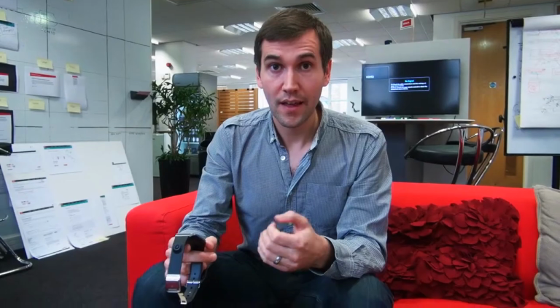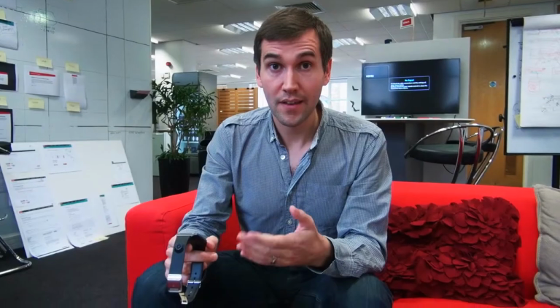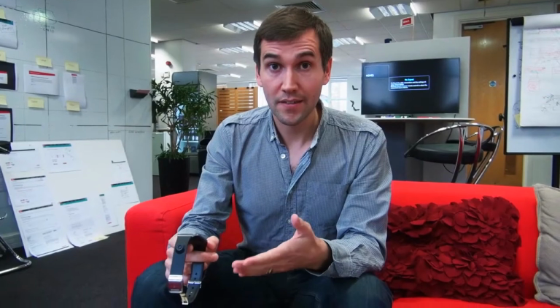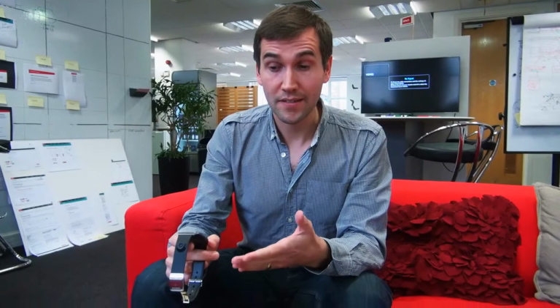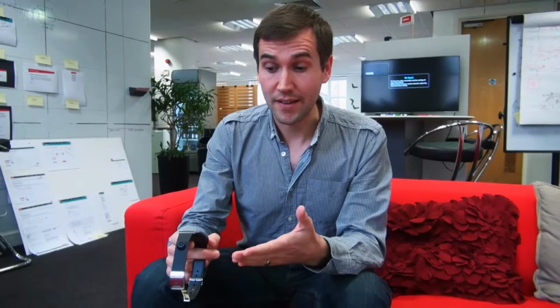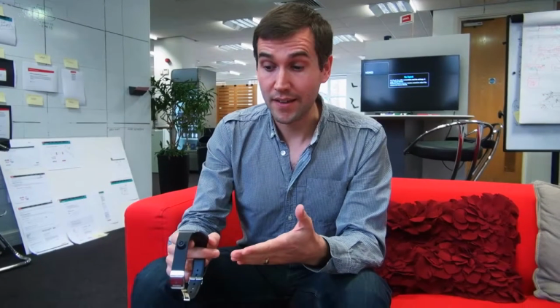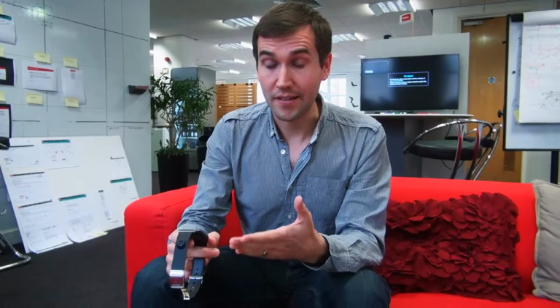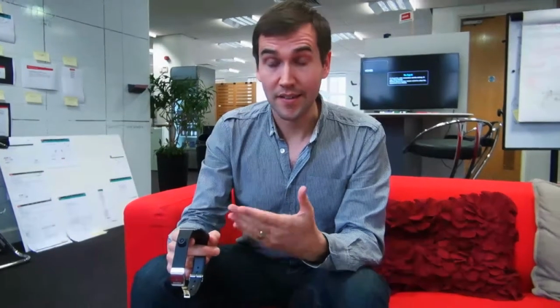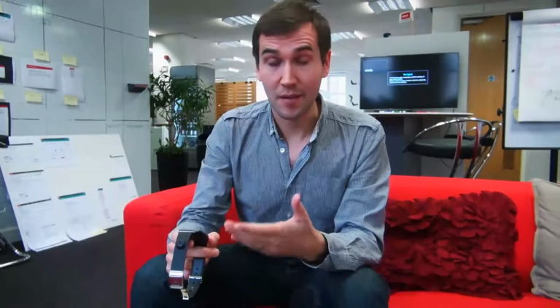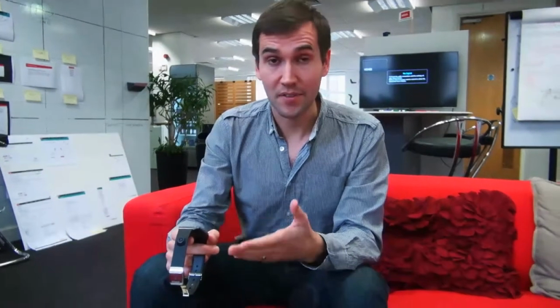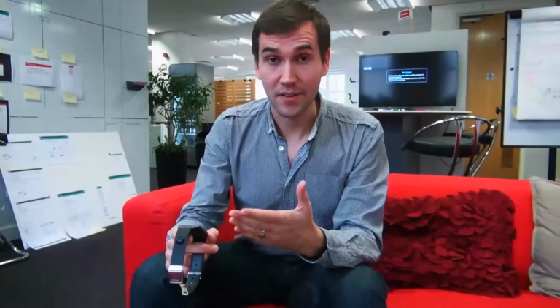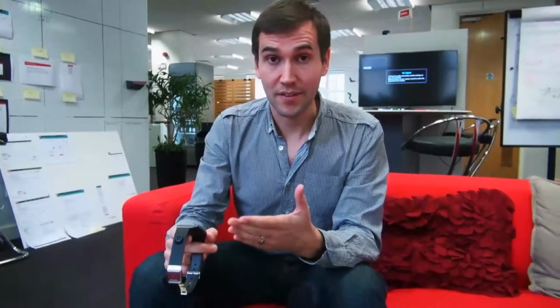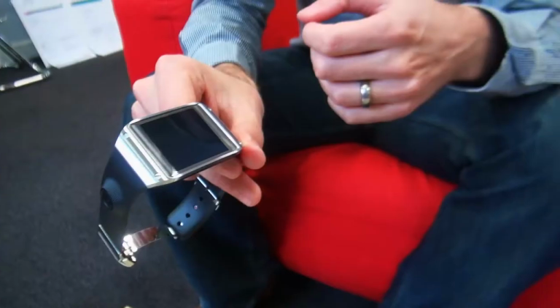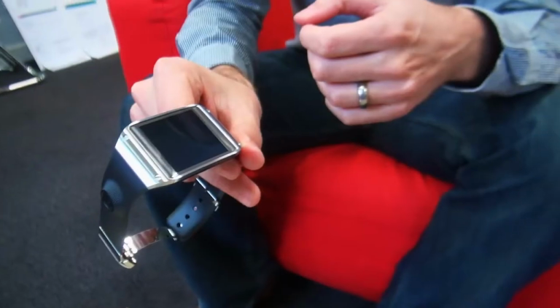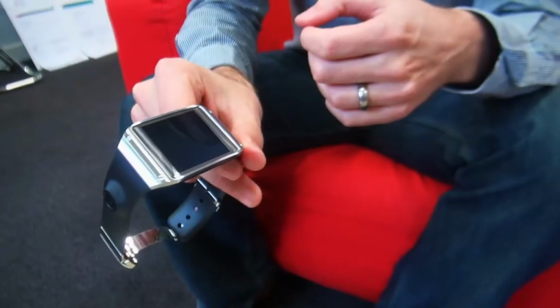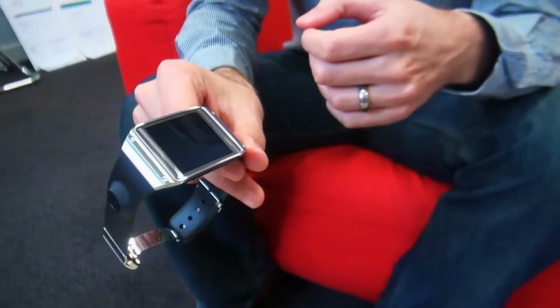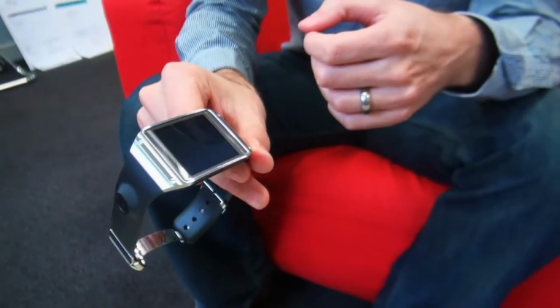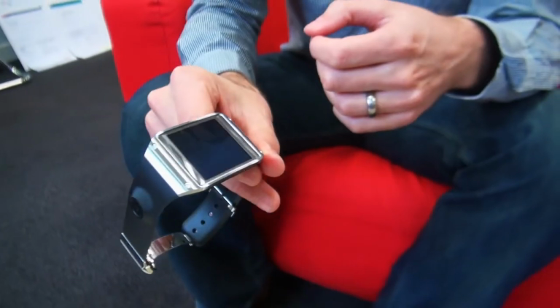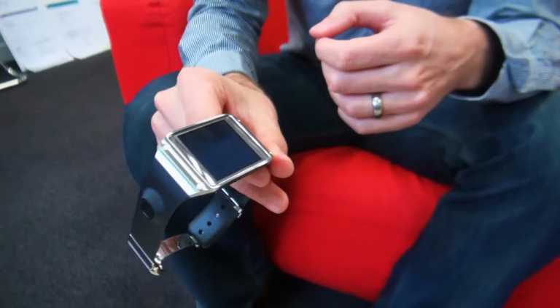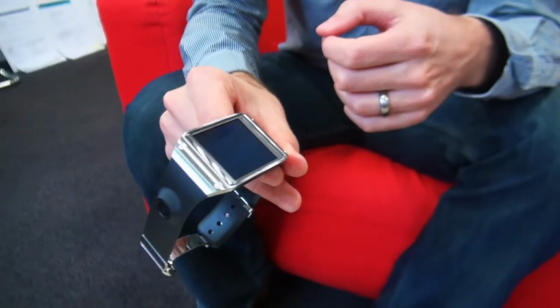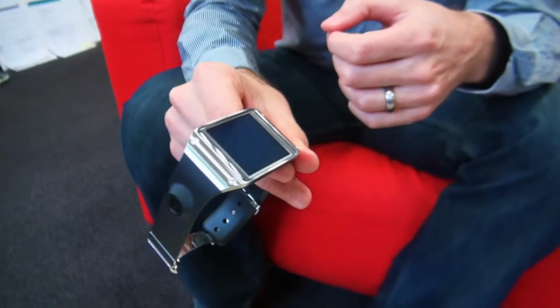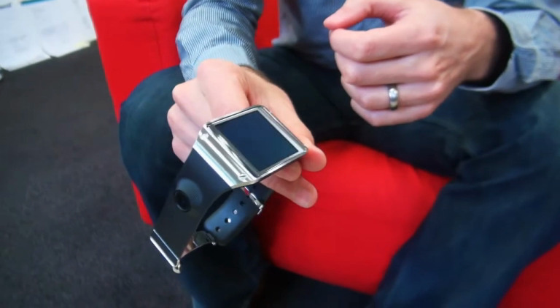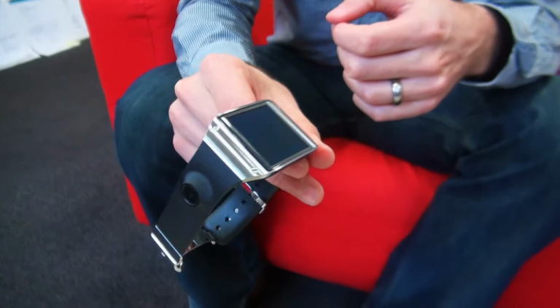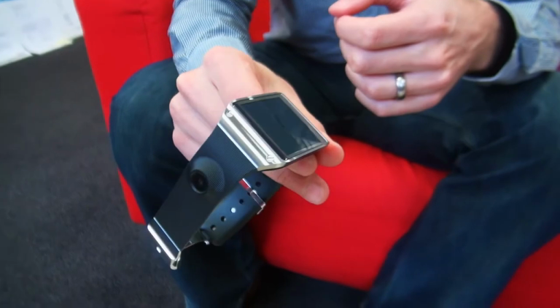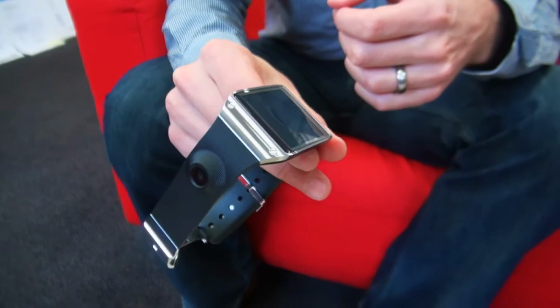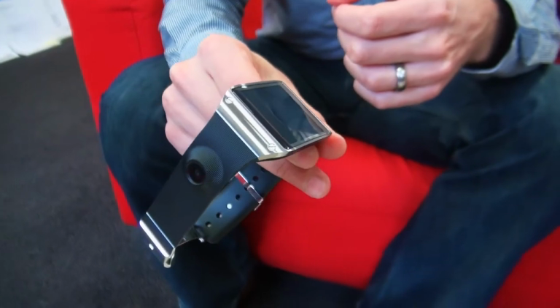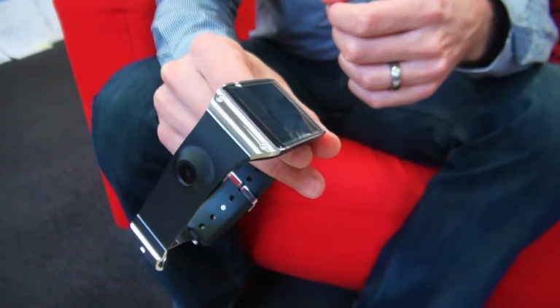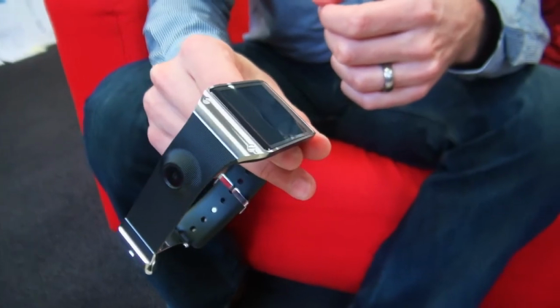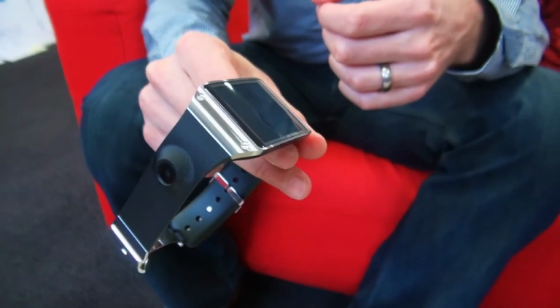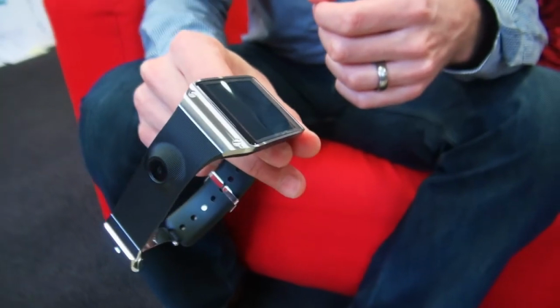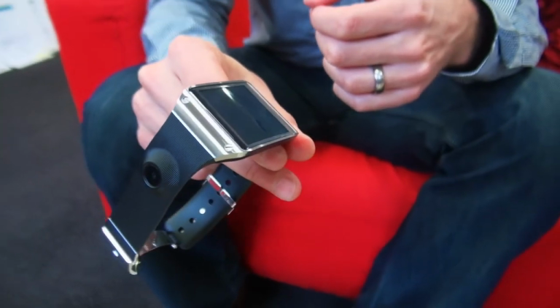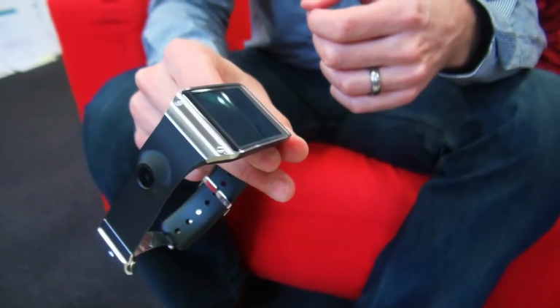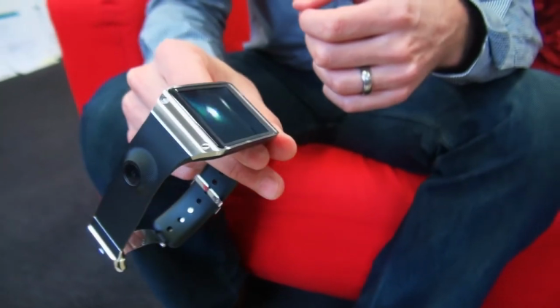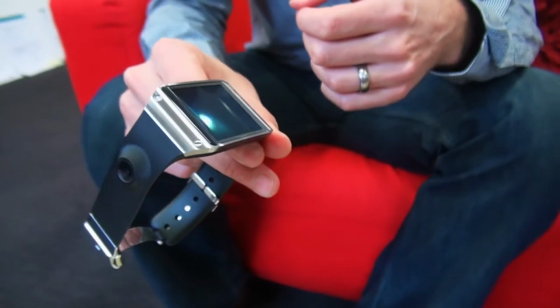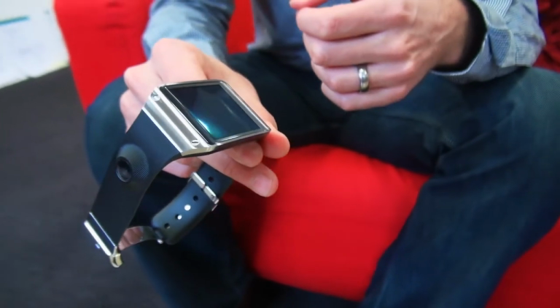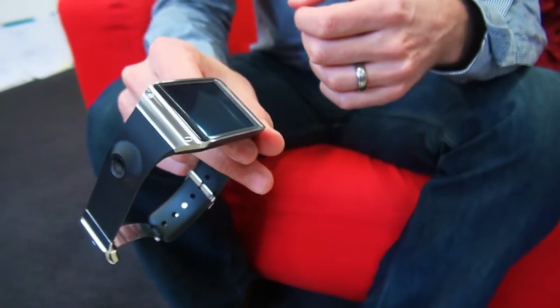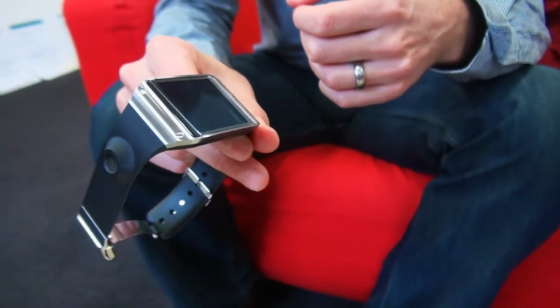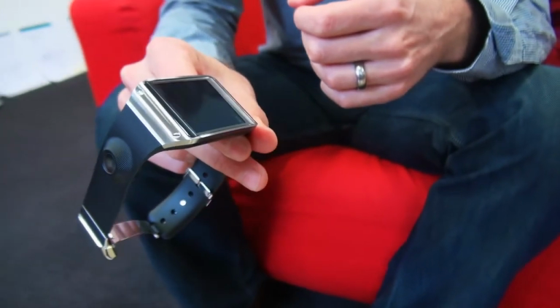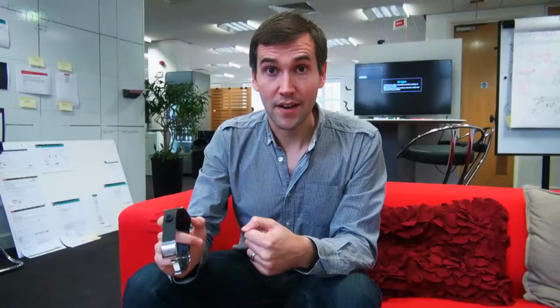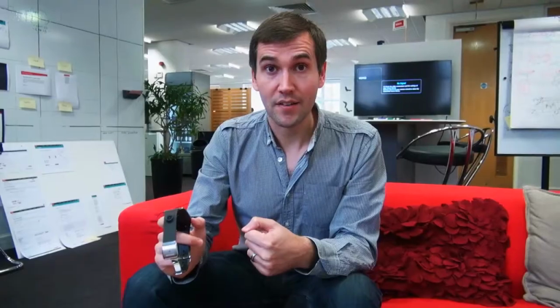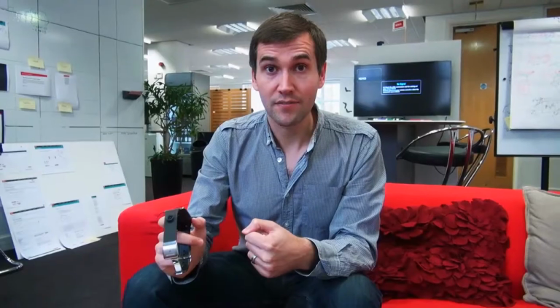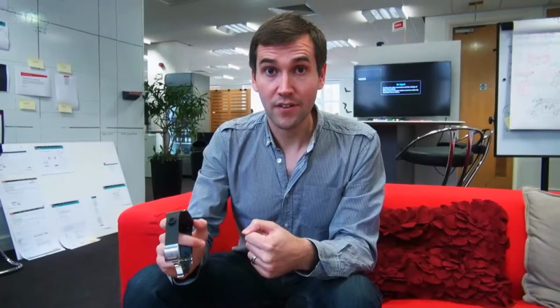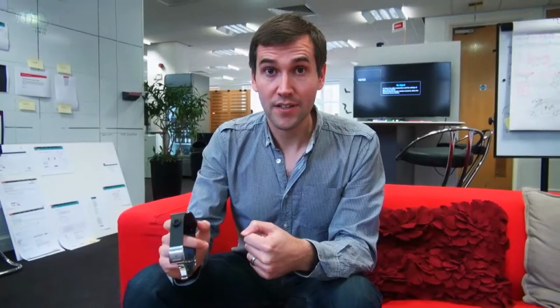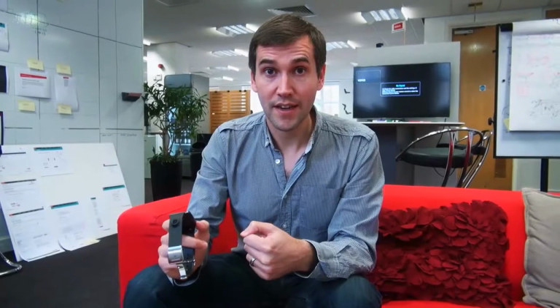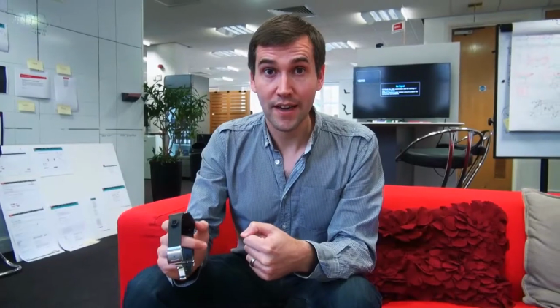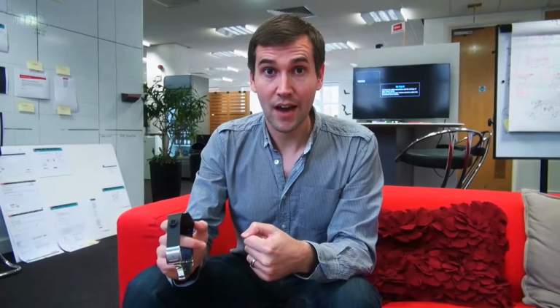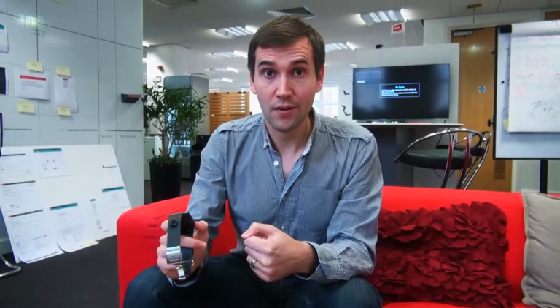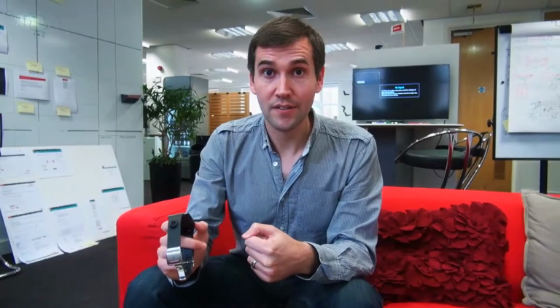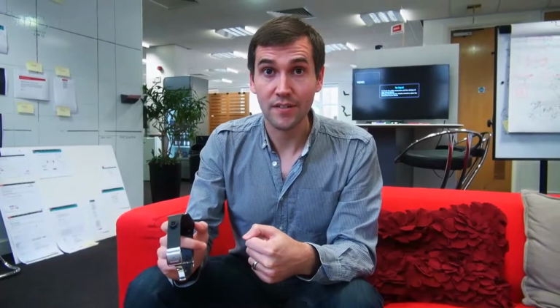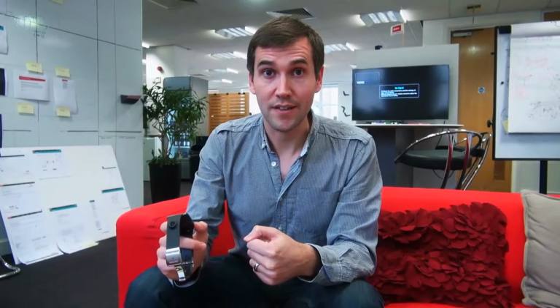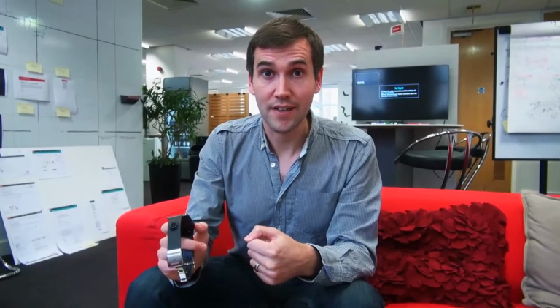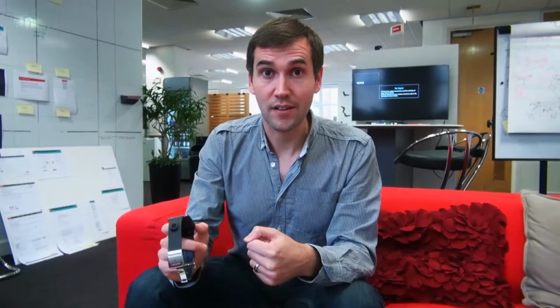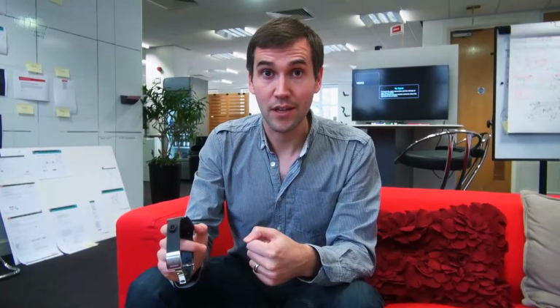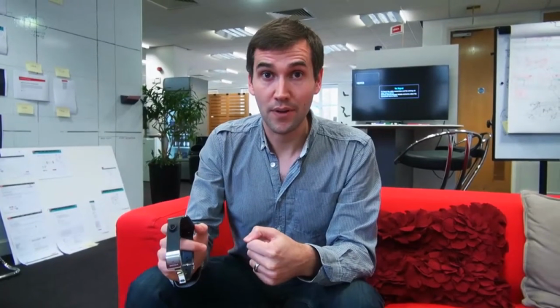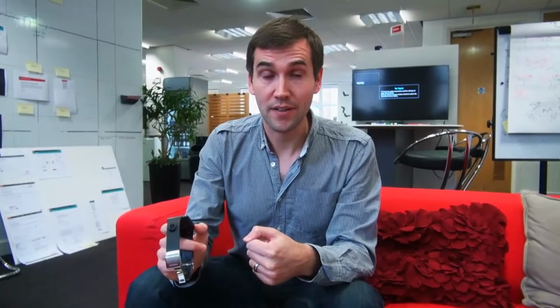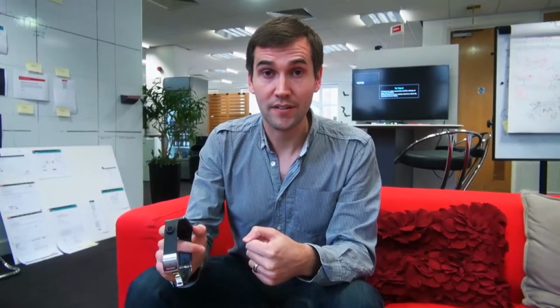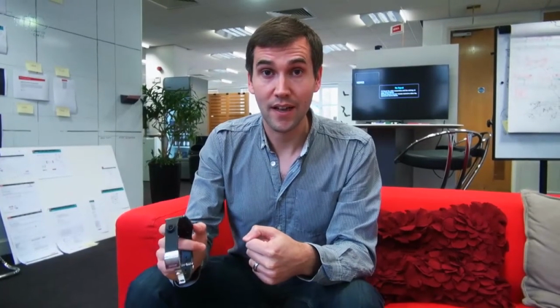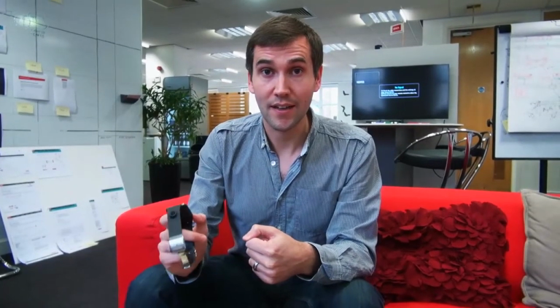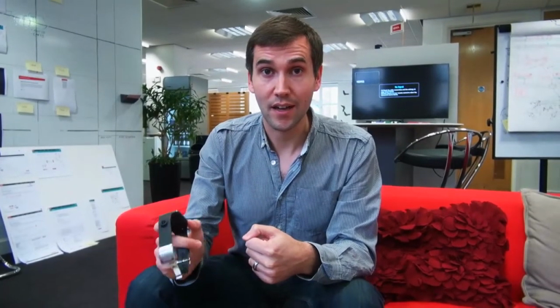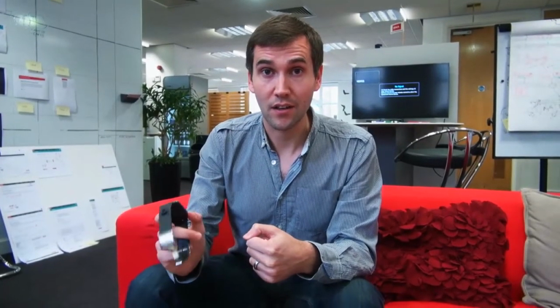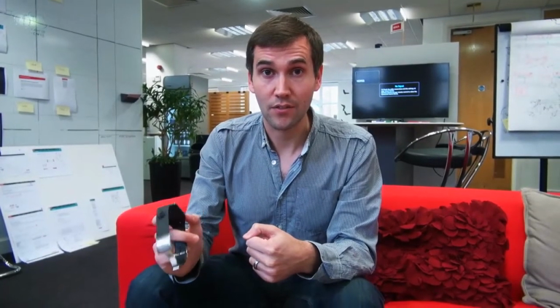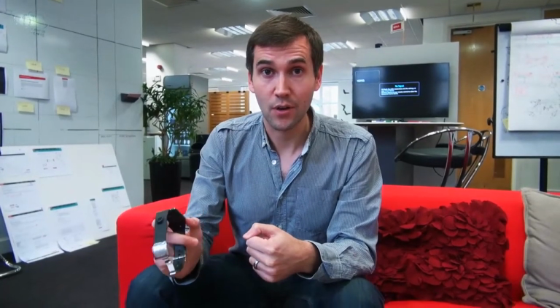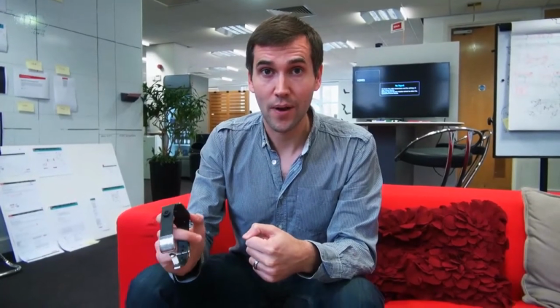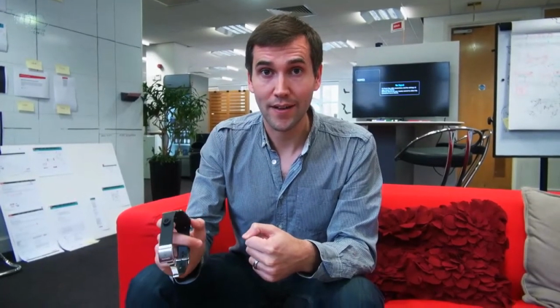Here's the Samsung Galaxy Gear smartwatch. I'm going to be using it for the next 48 hours and telling you what it's like along the way.